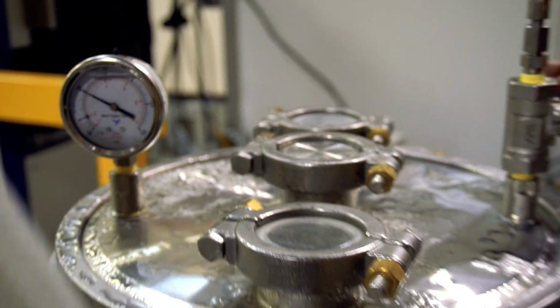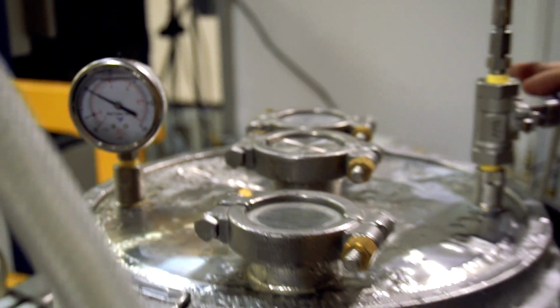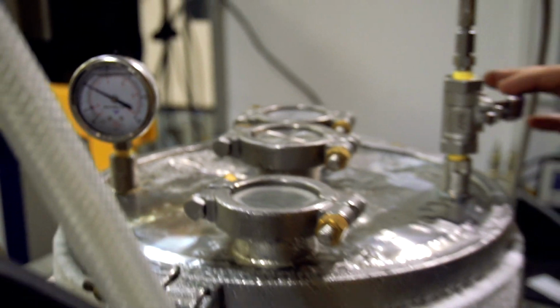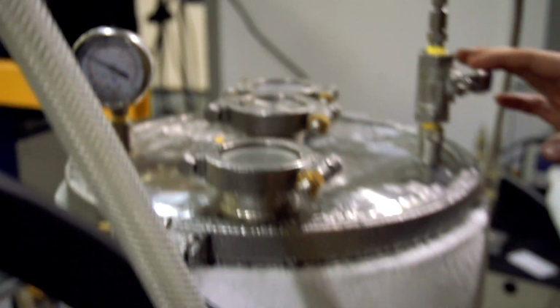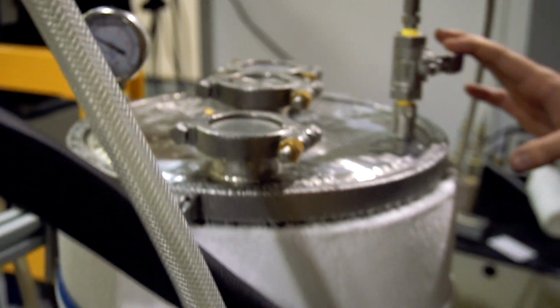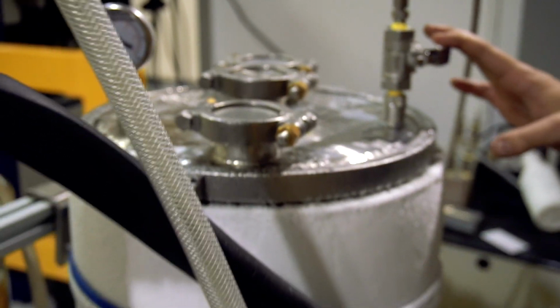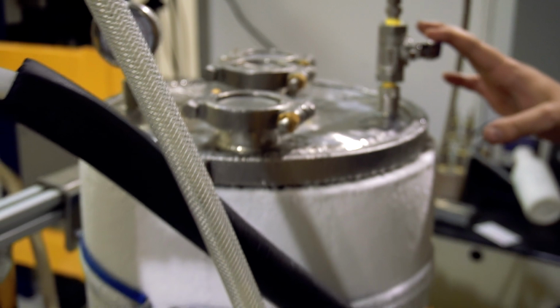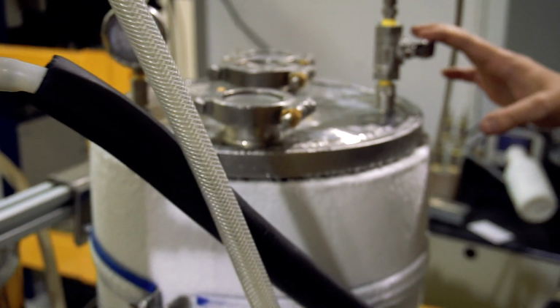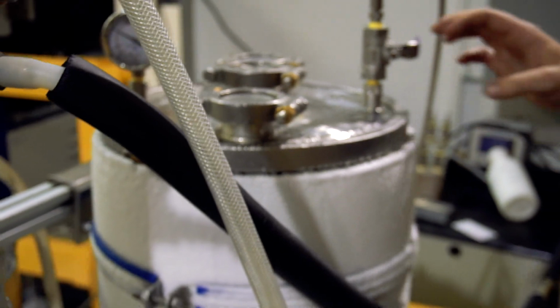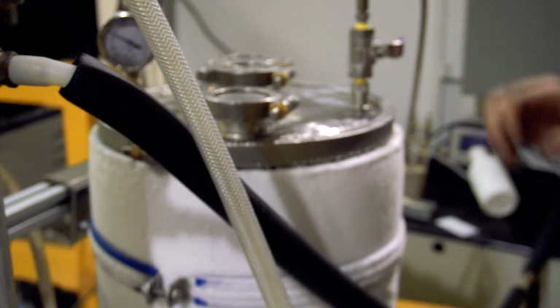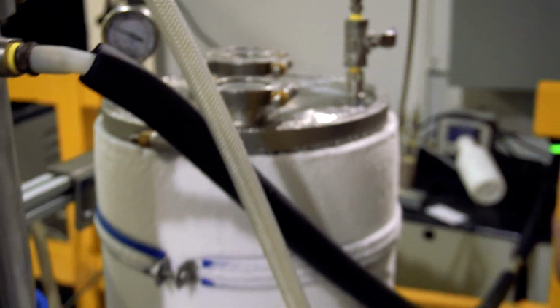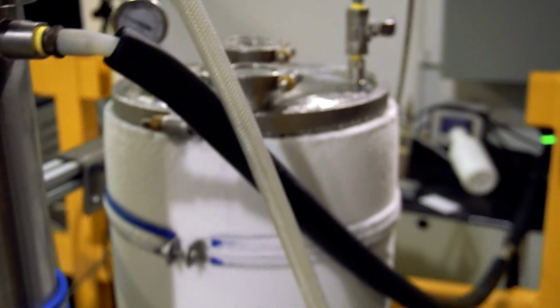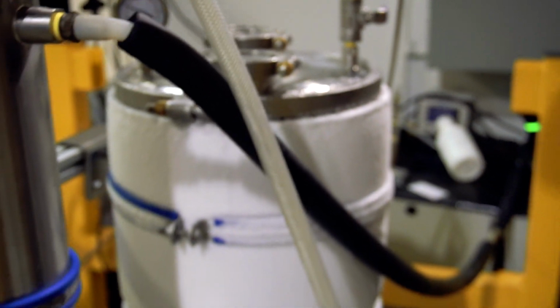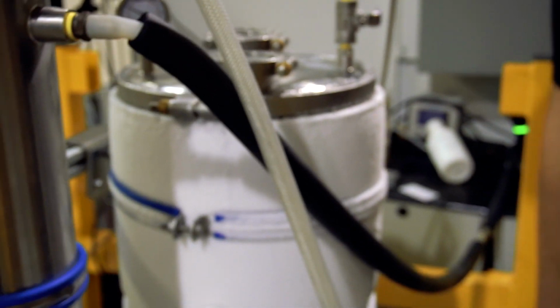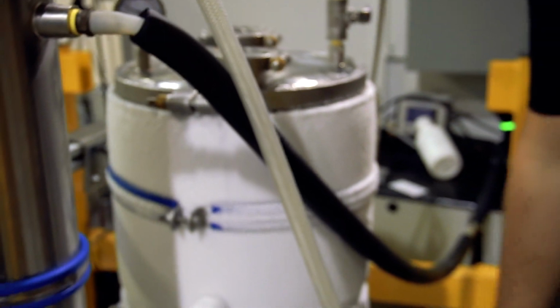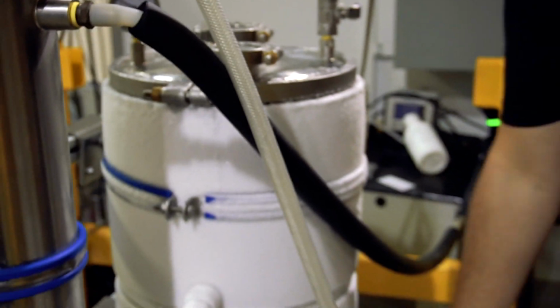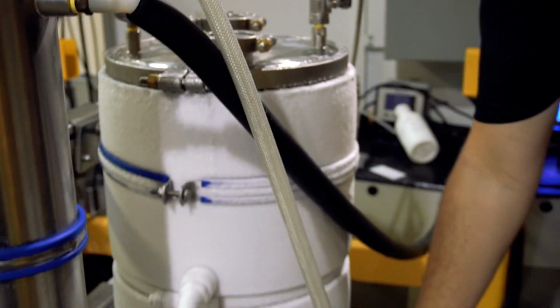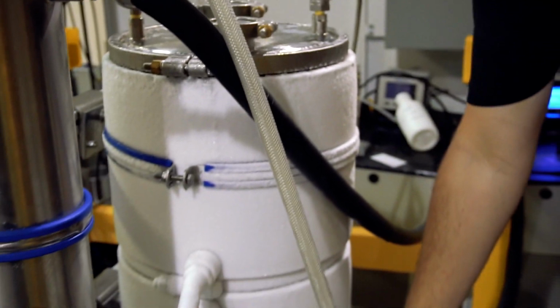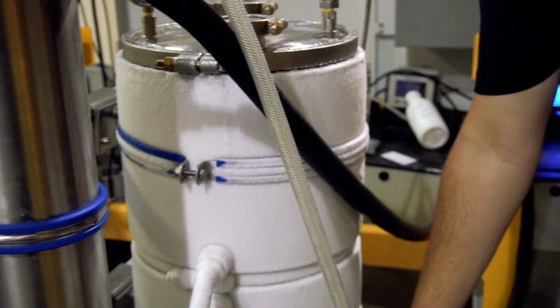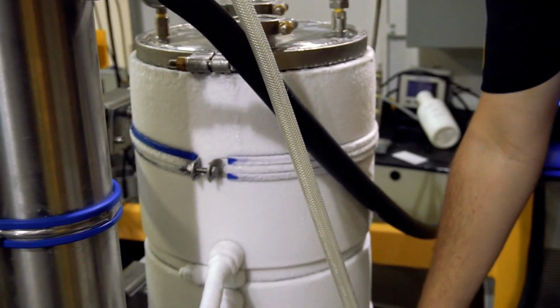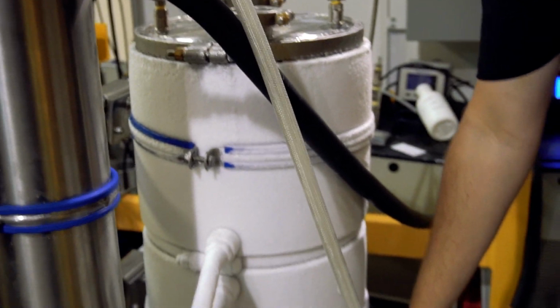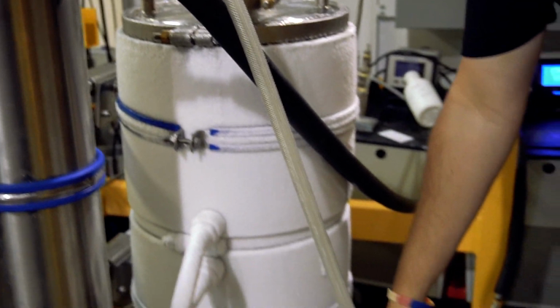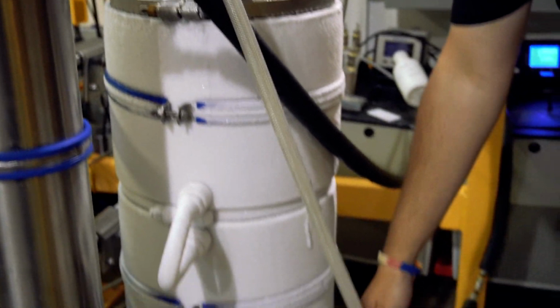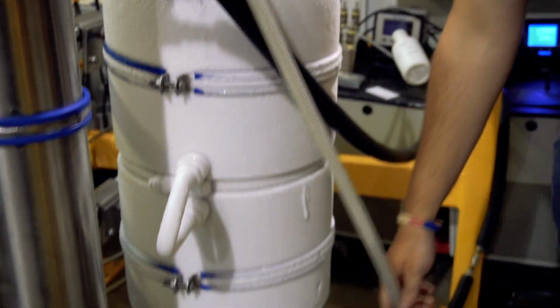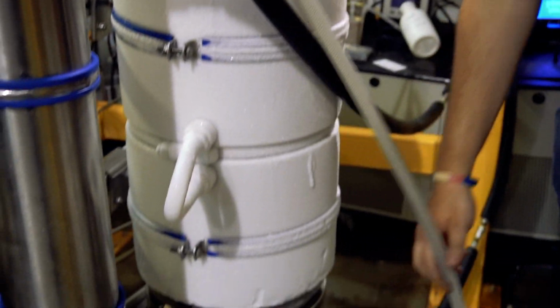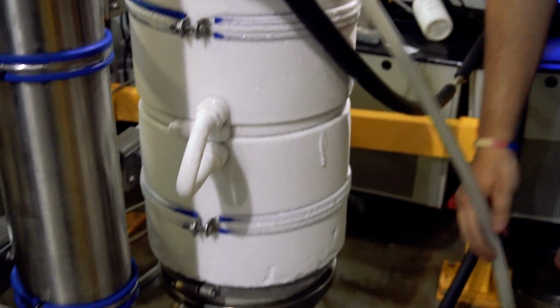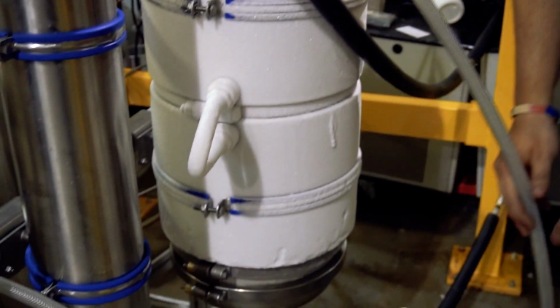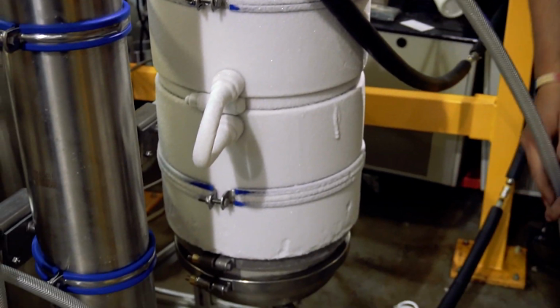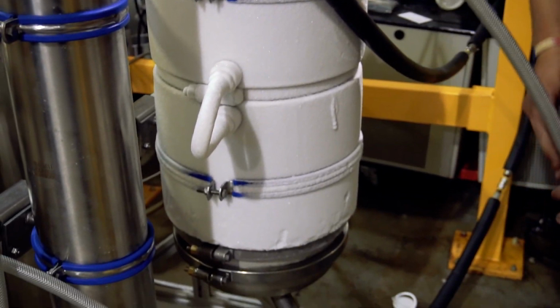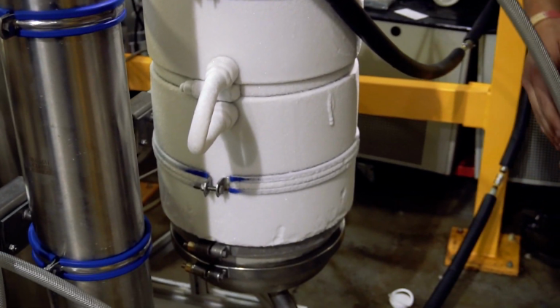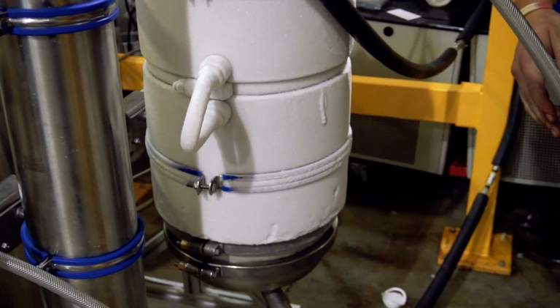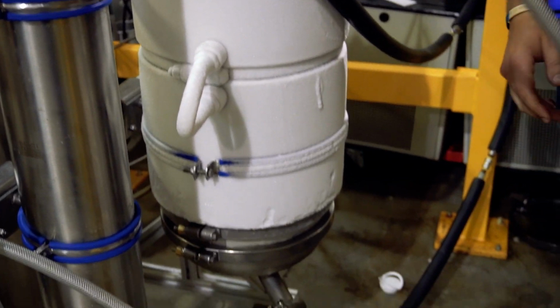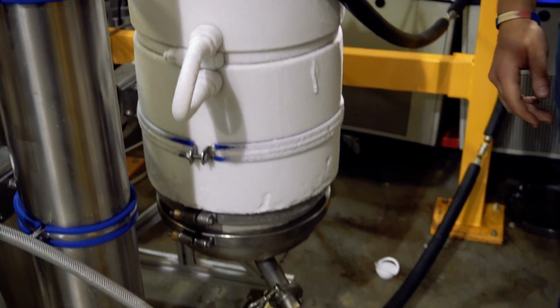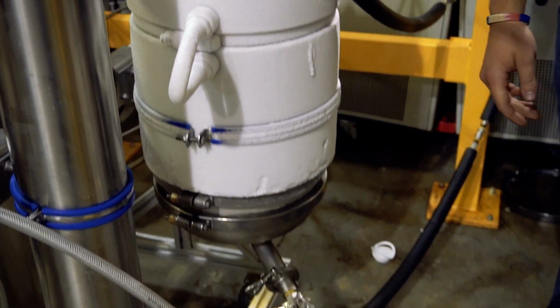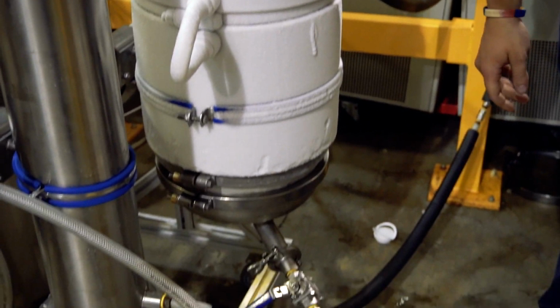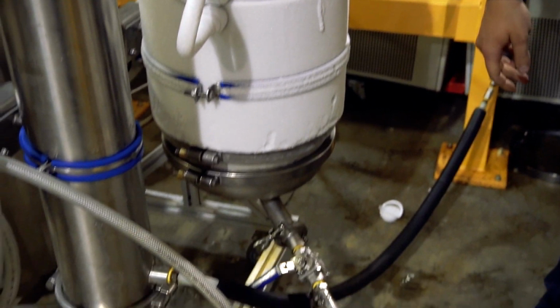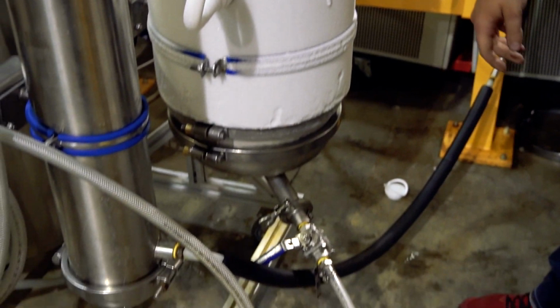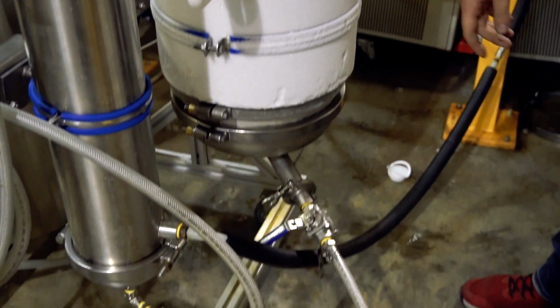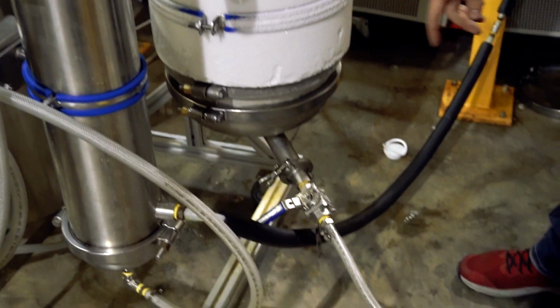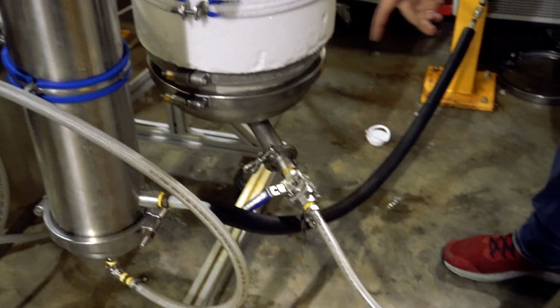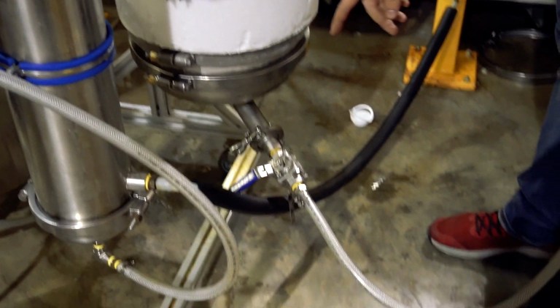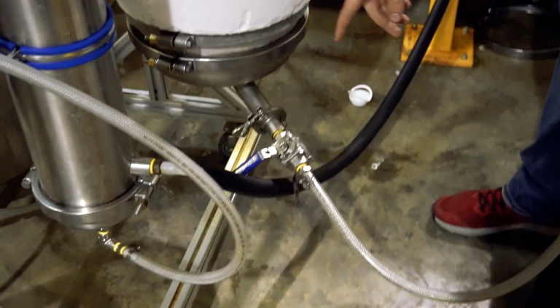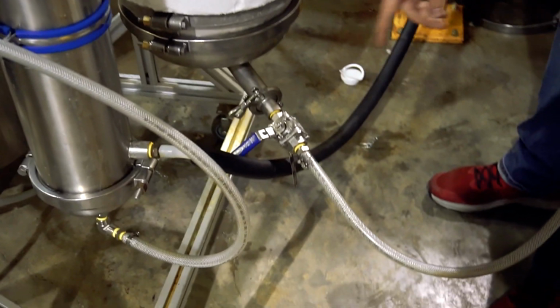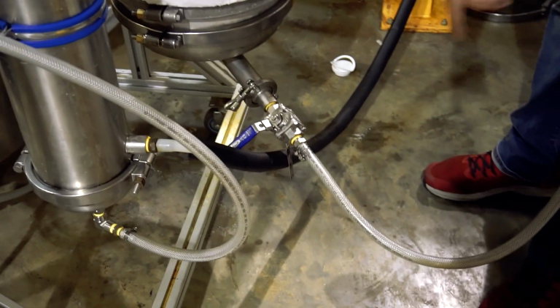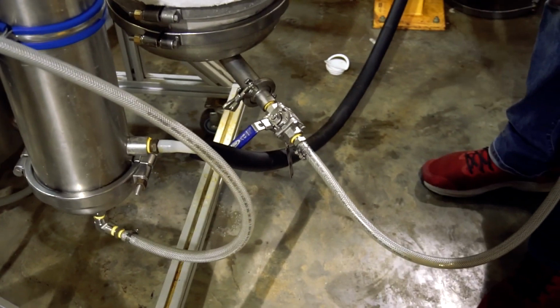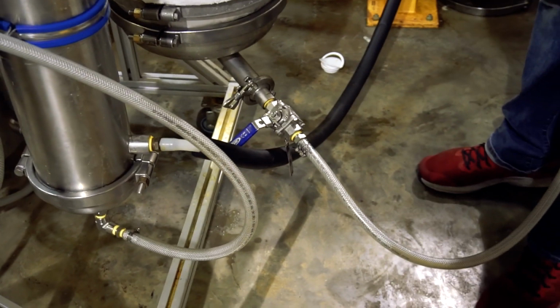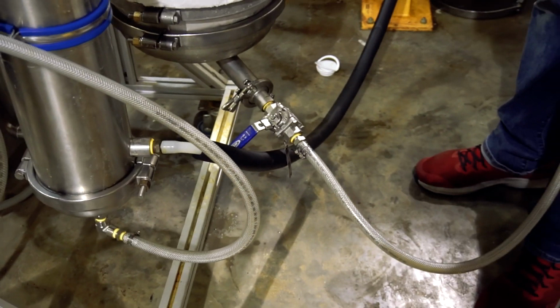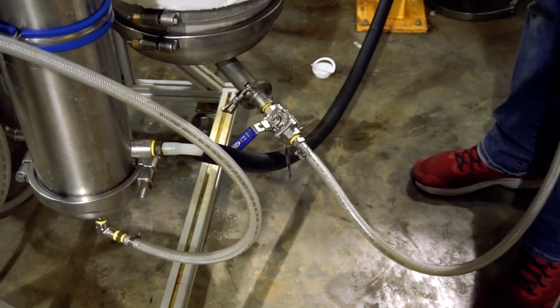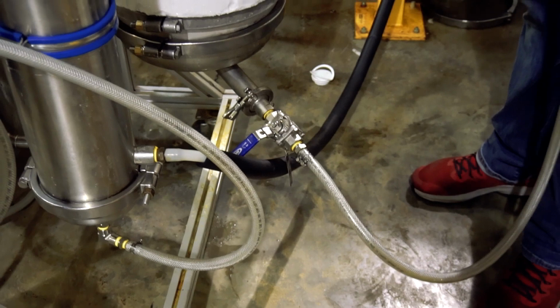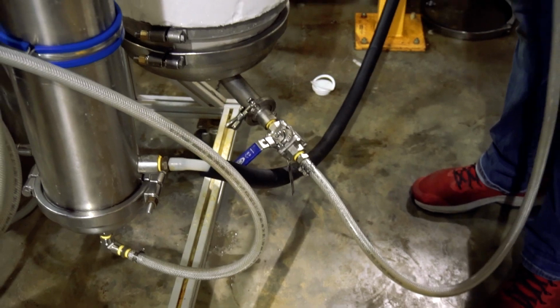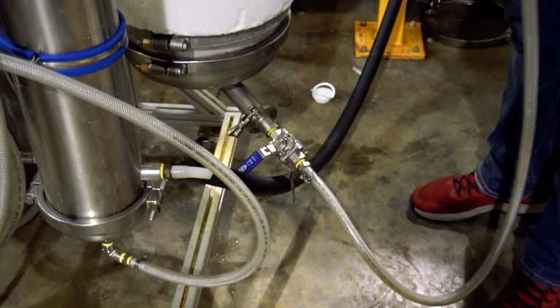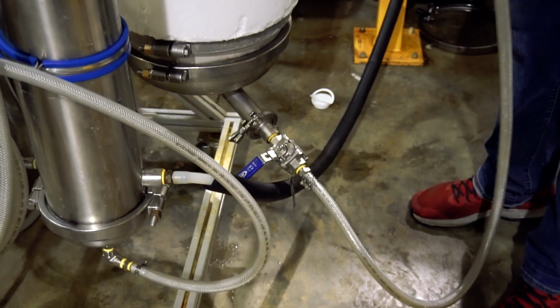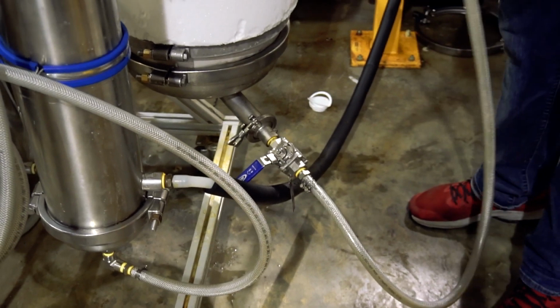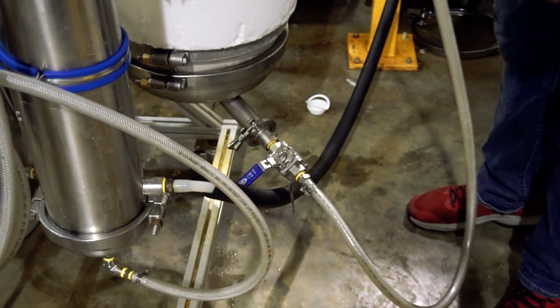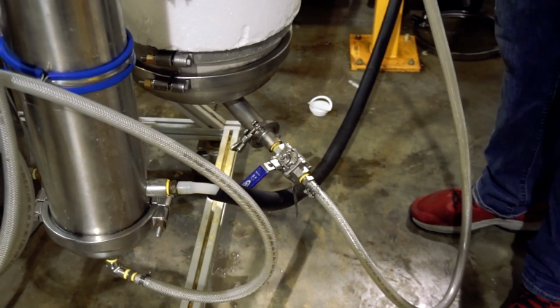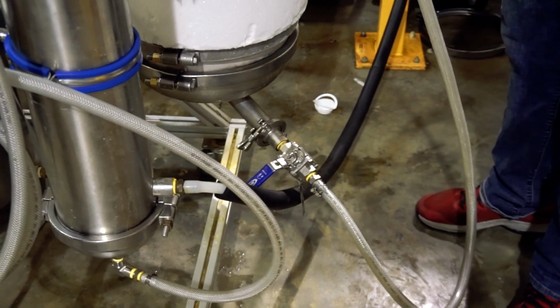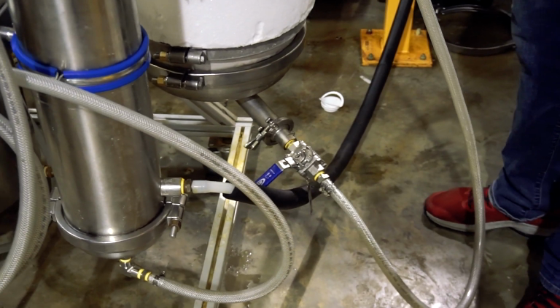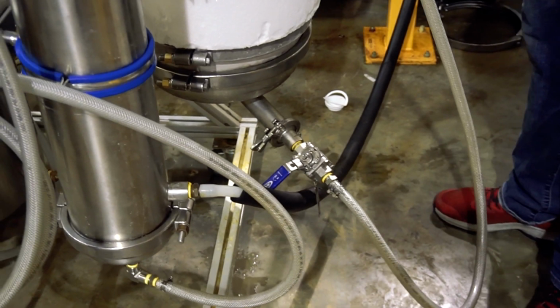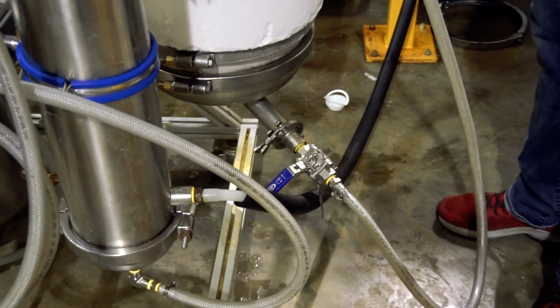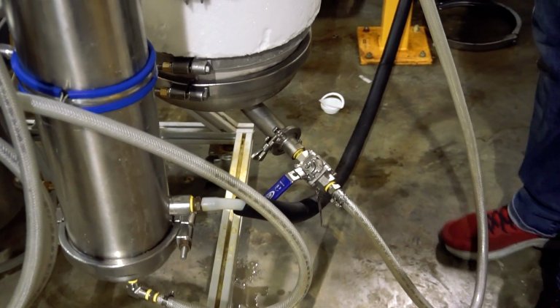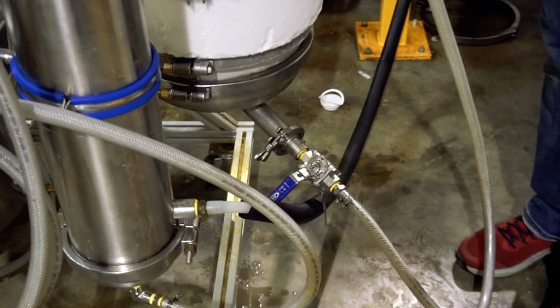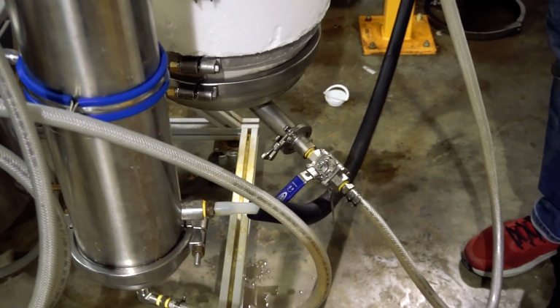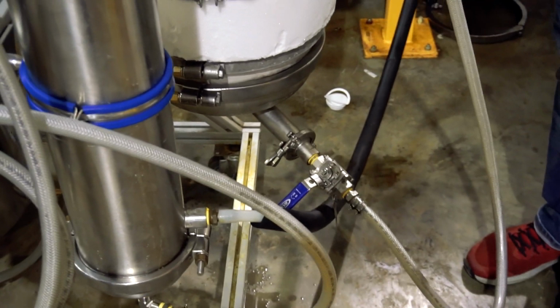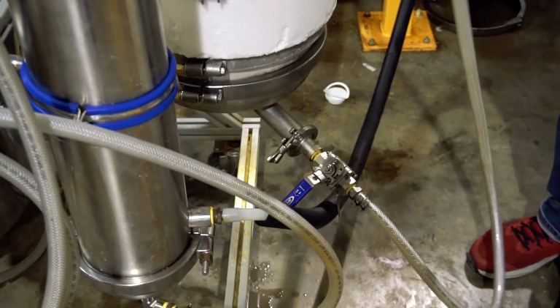Now that we have our filter pressurized, I'm going to open up this drain valve and we're going to see the material start to go through this hose into the top of our shotgun condenser.